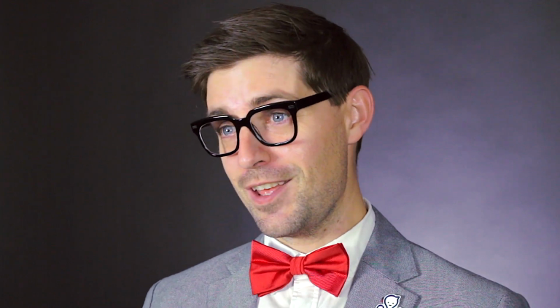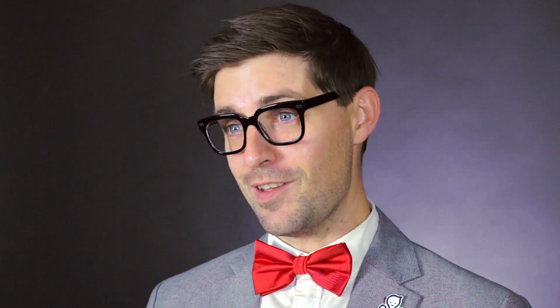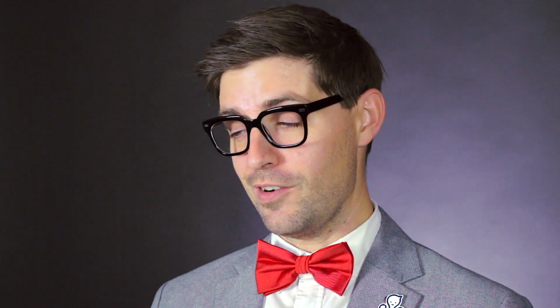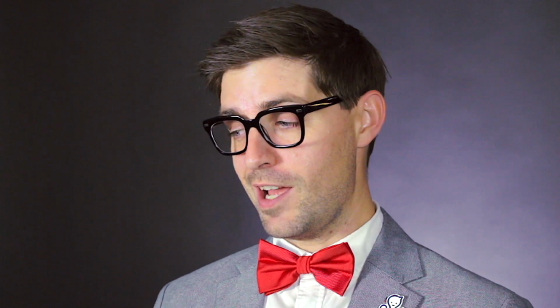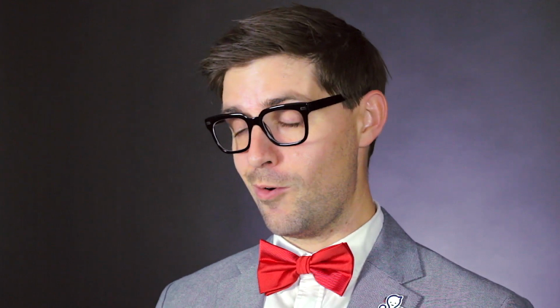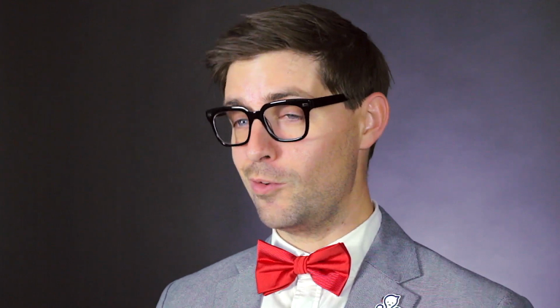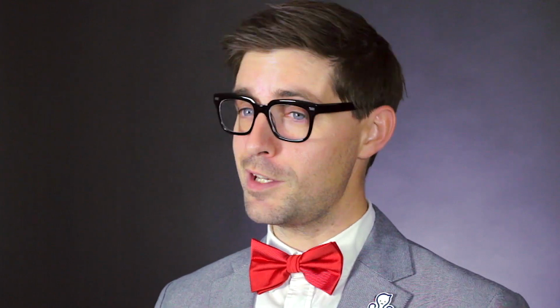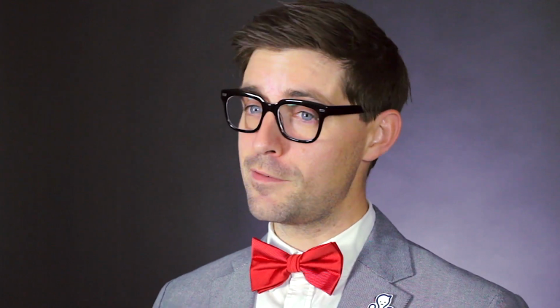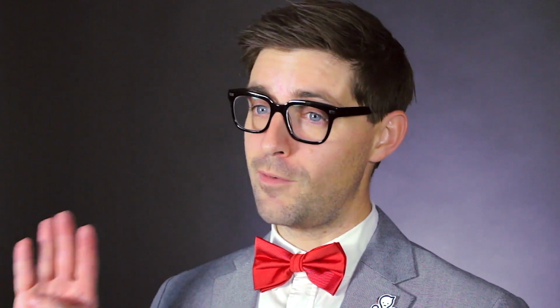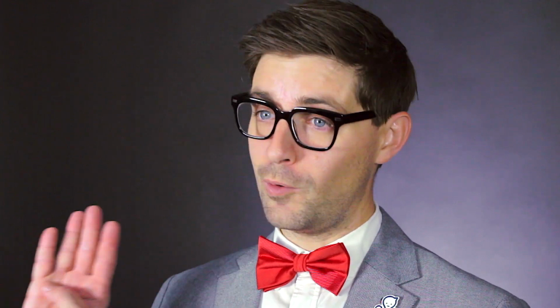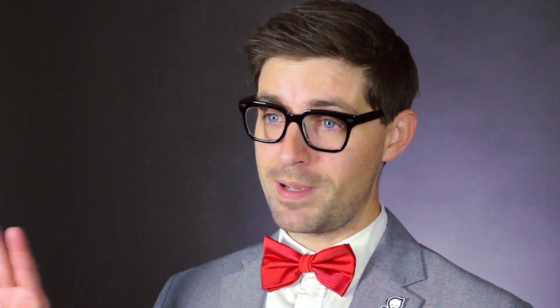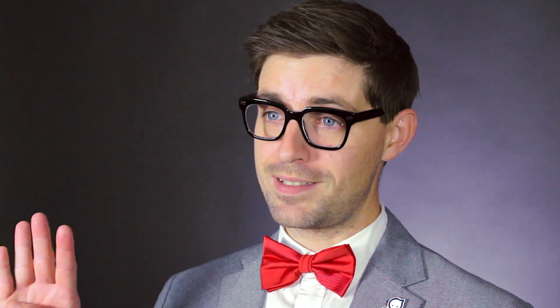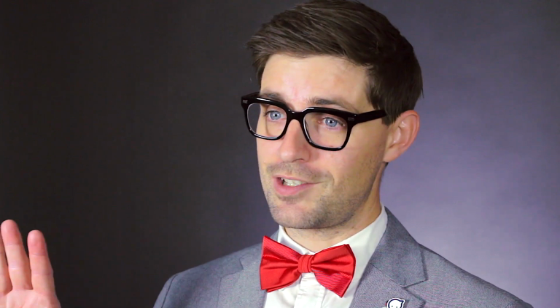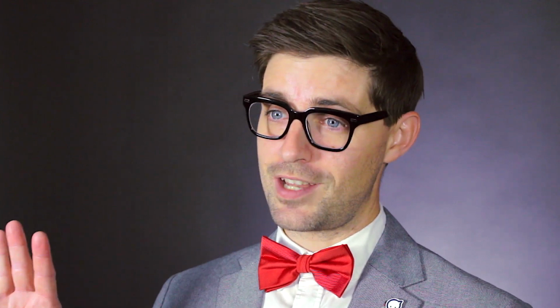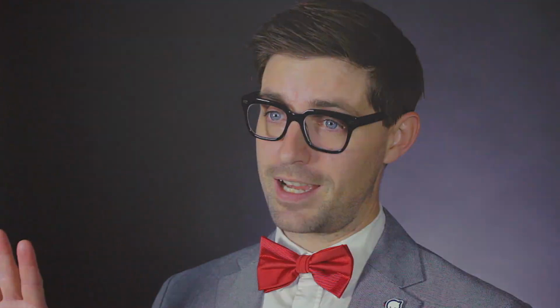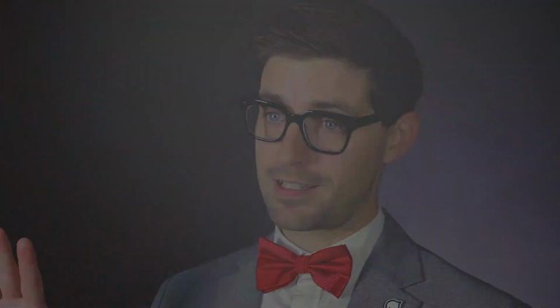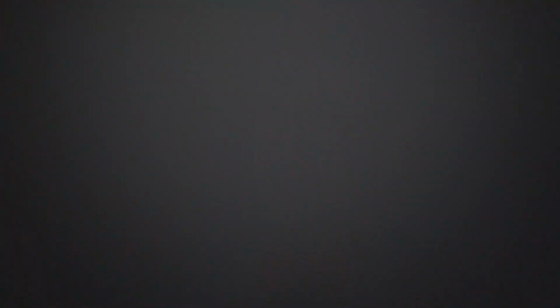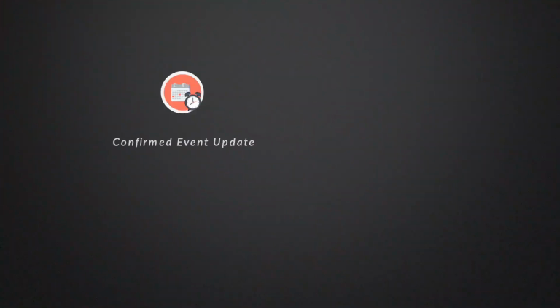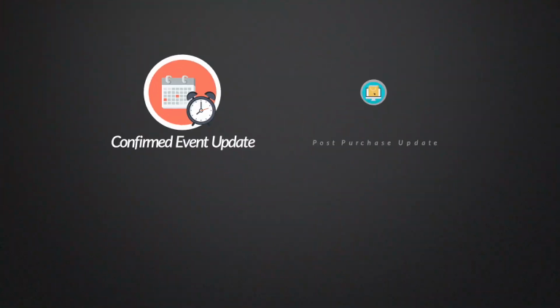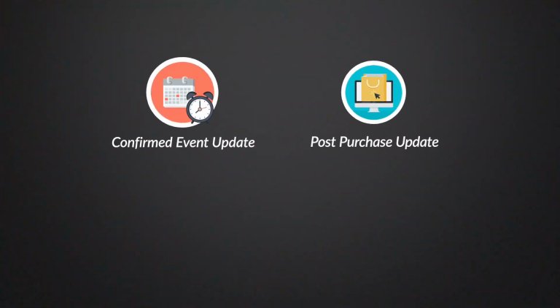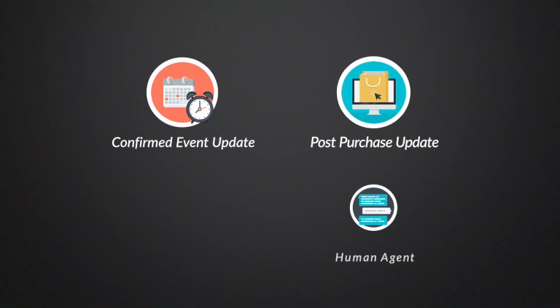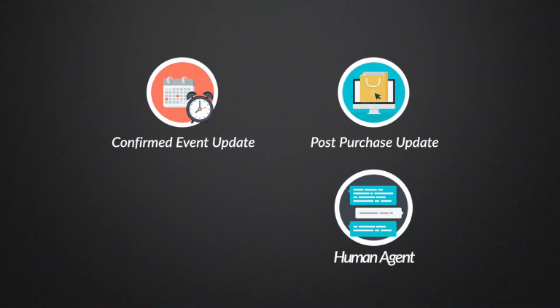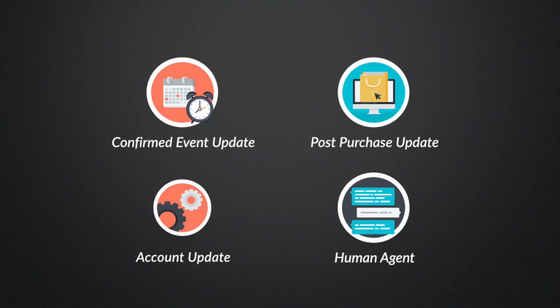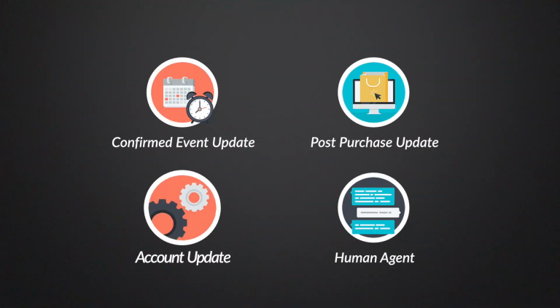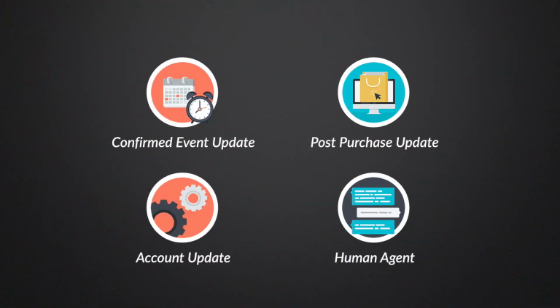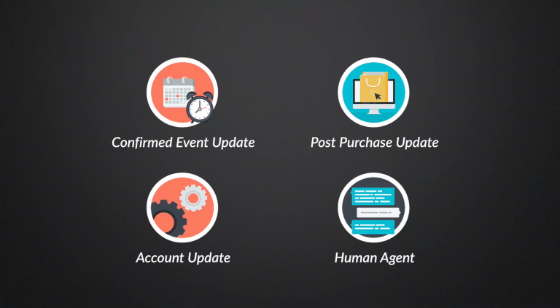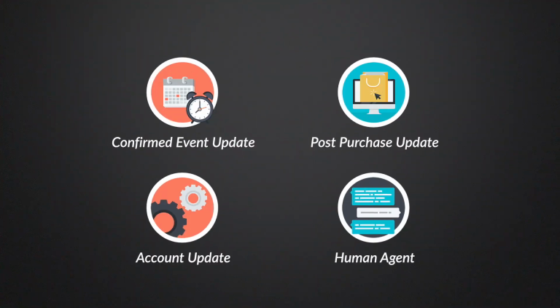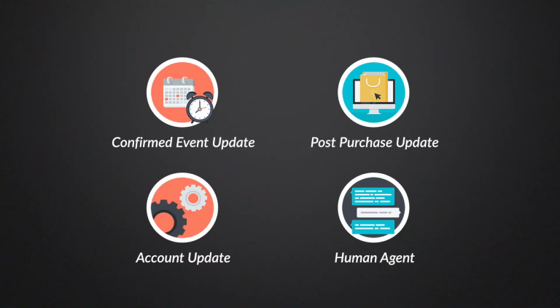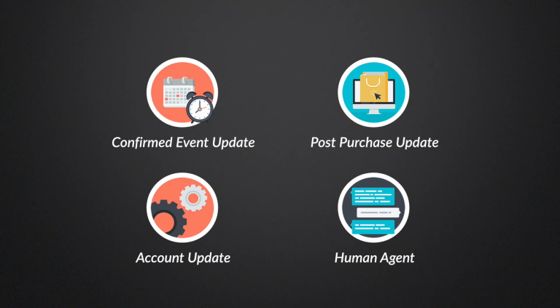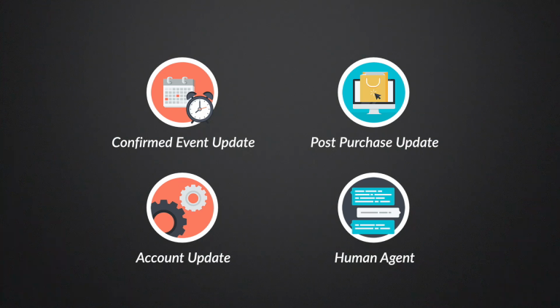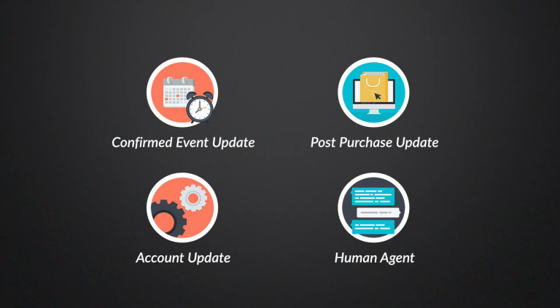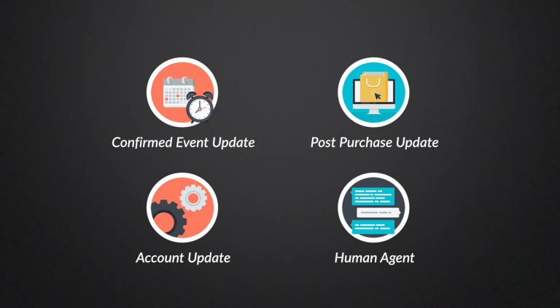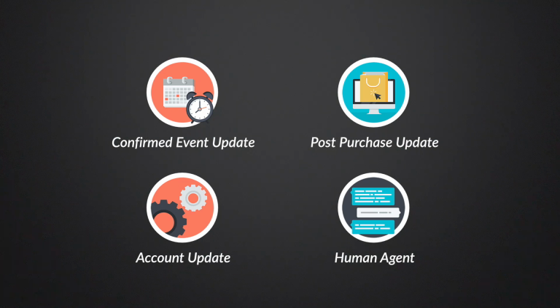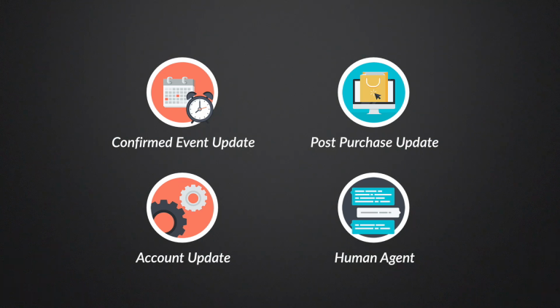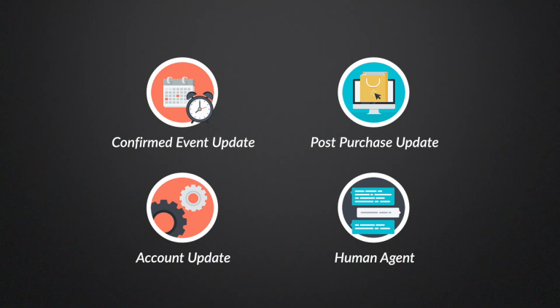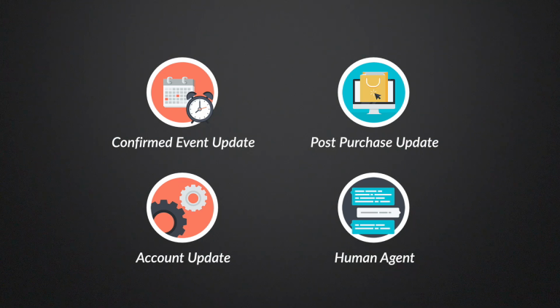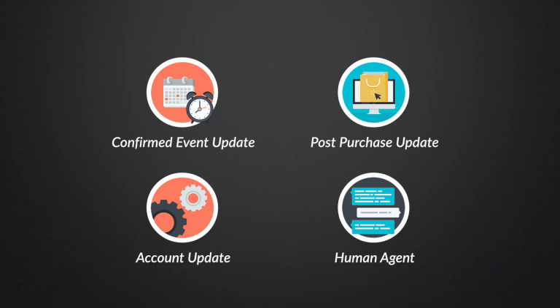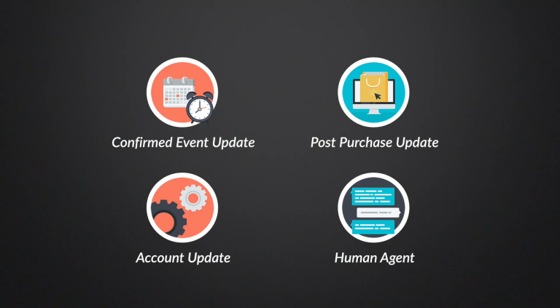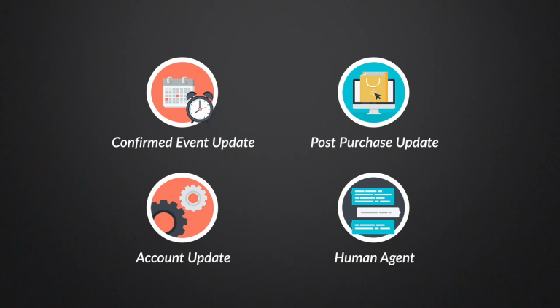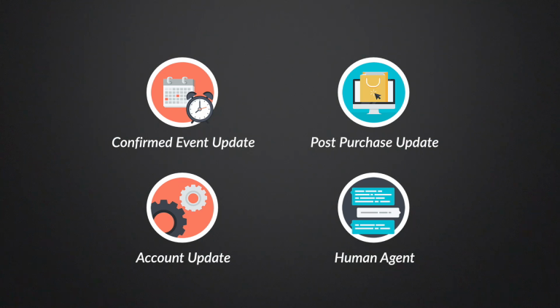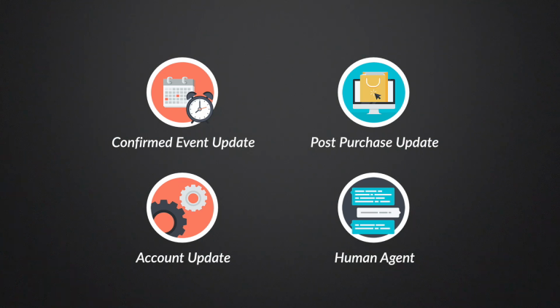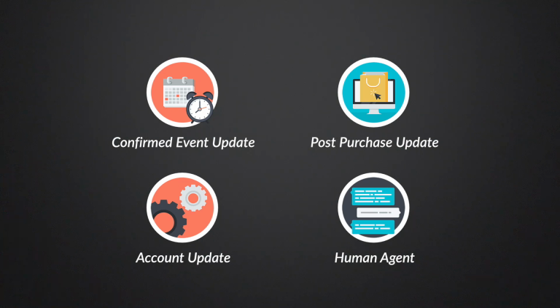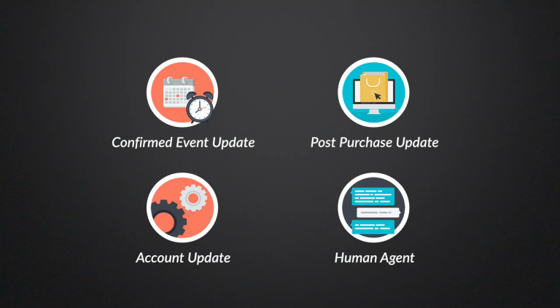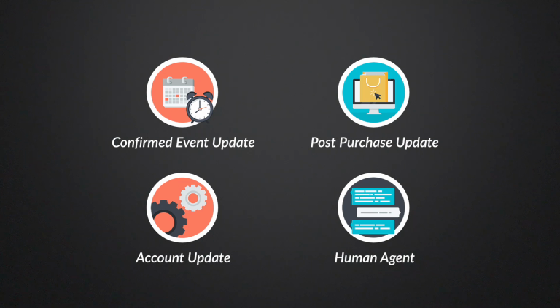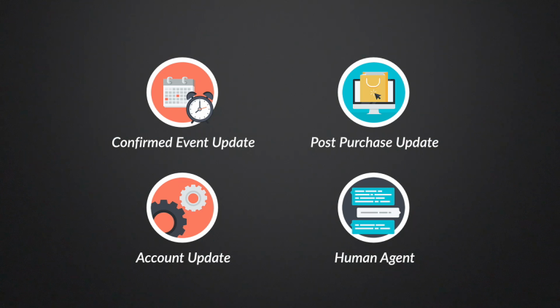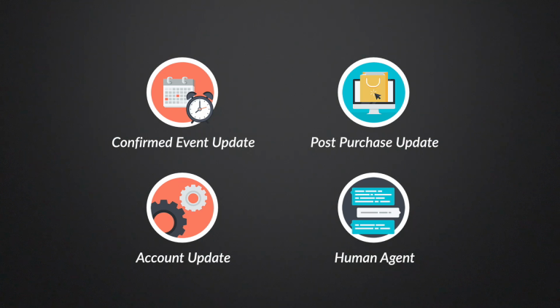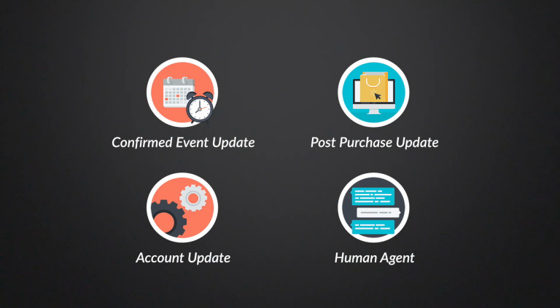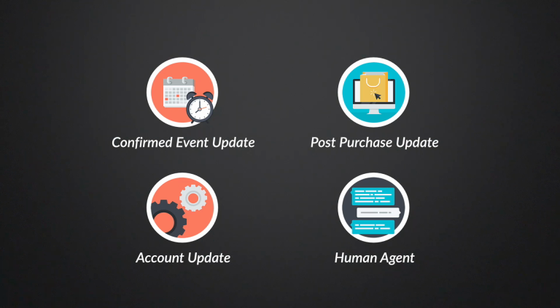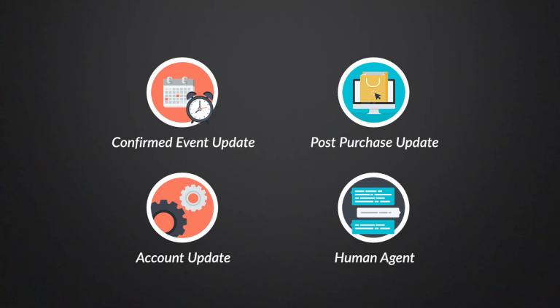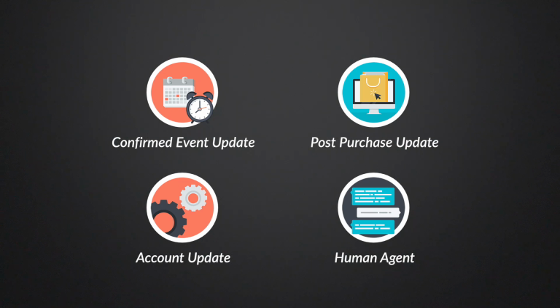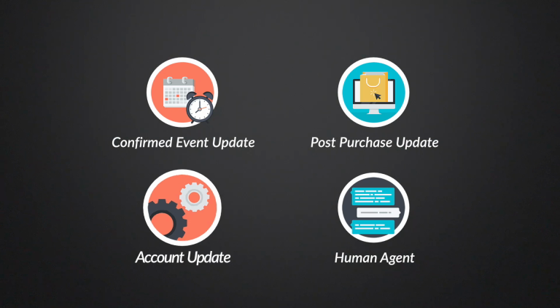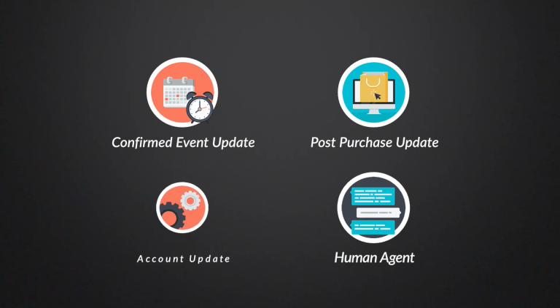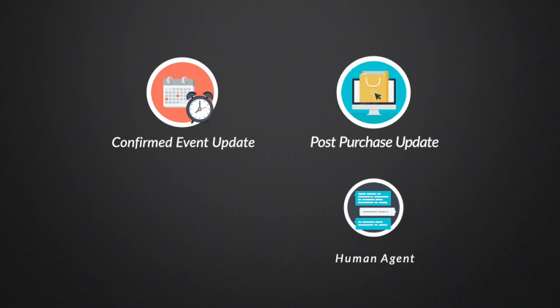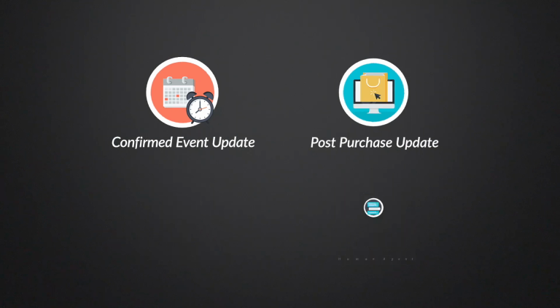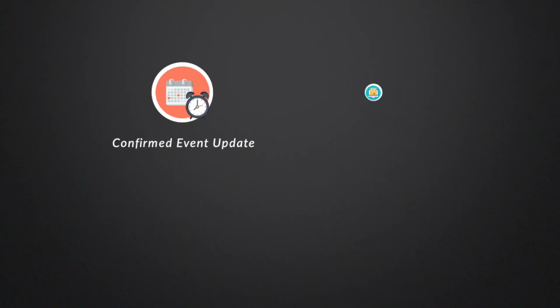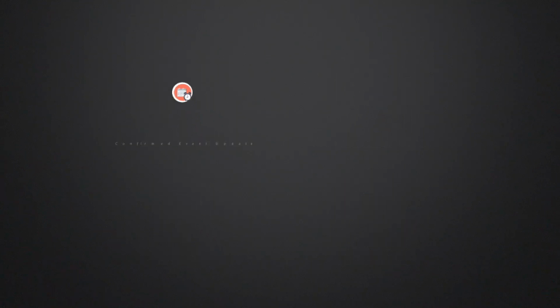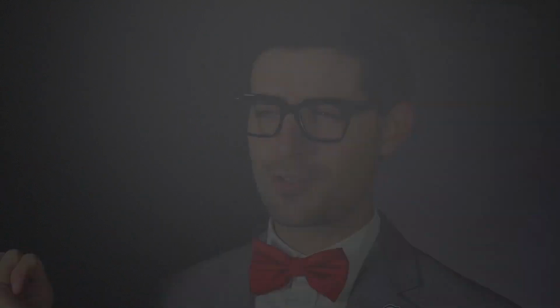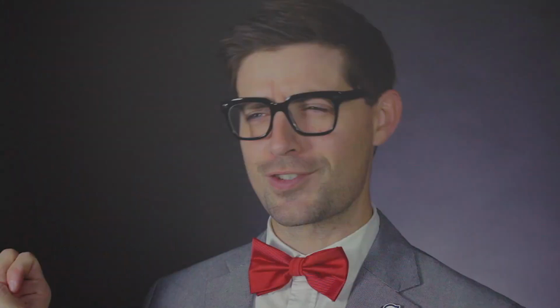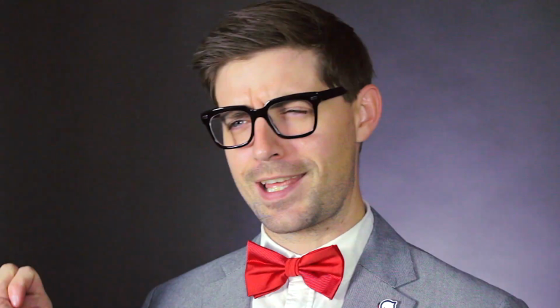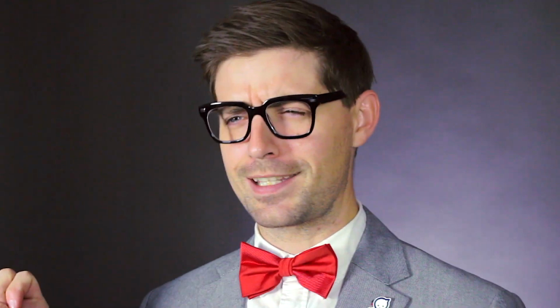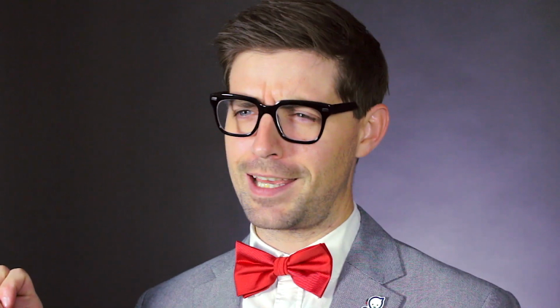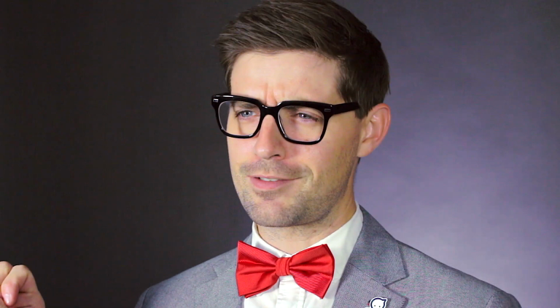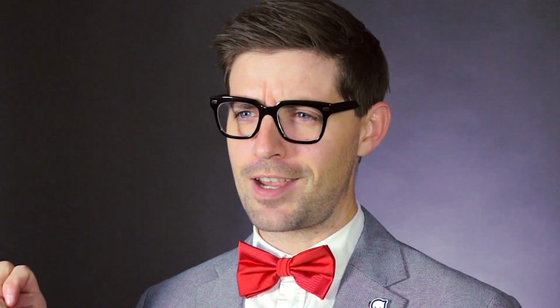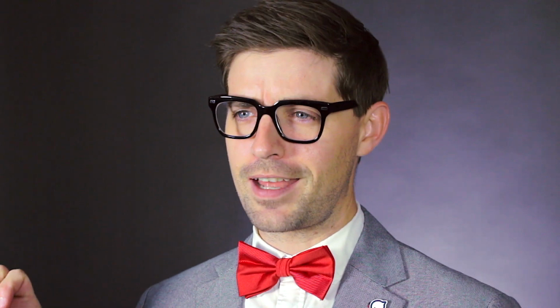There are now only four message tags: confirmed event updates, post-purchase update, account update, and human agent — which is like live chat.